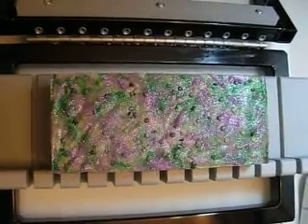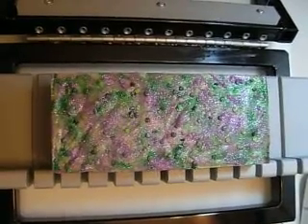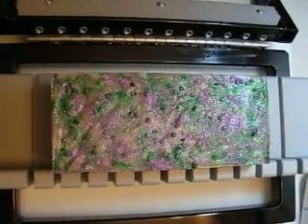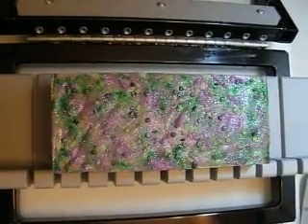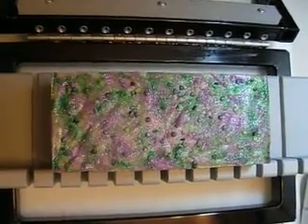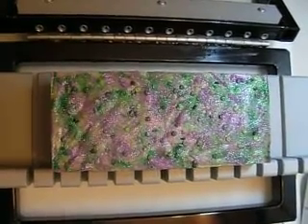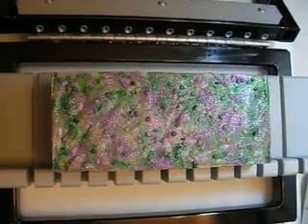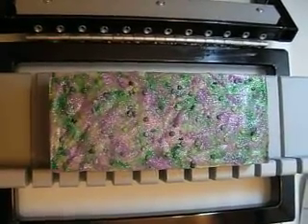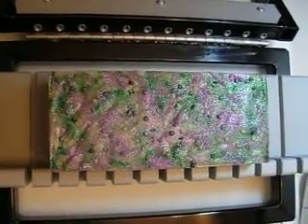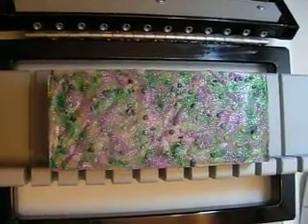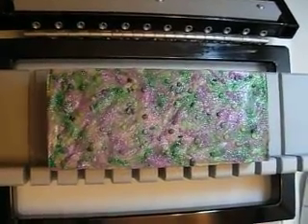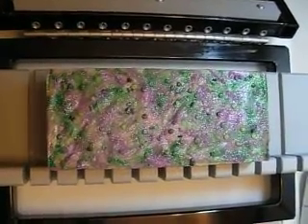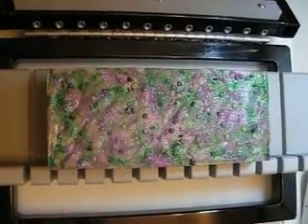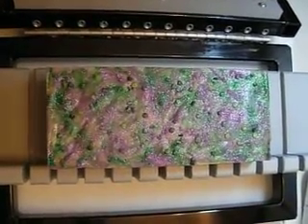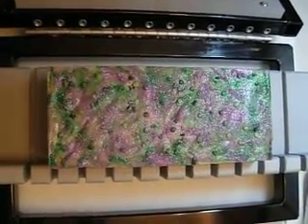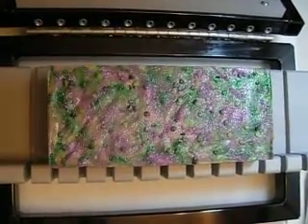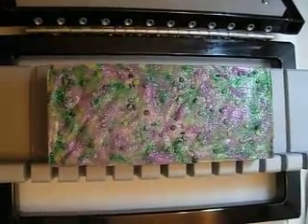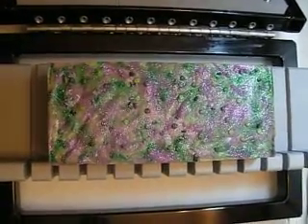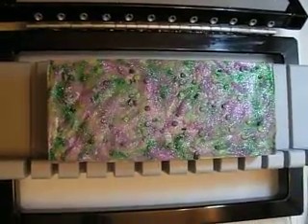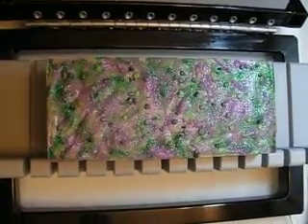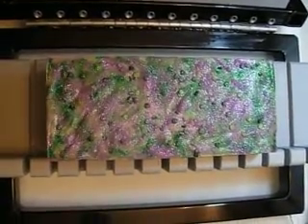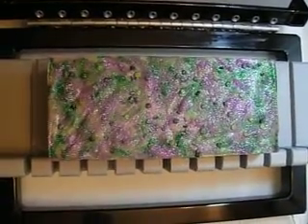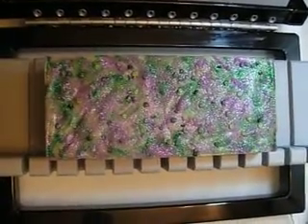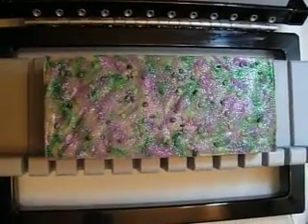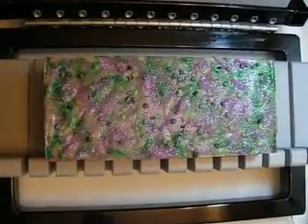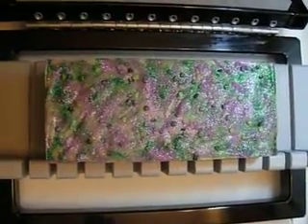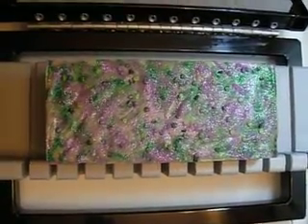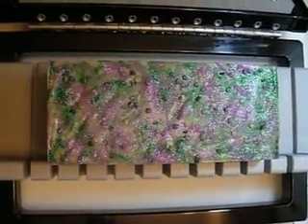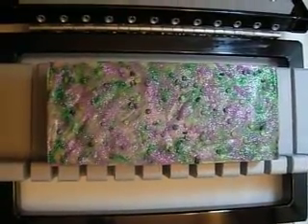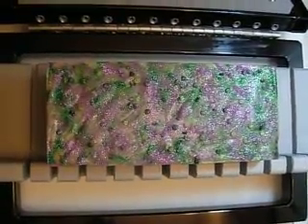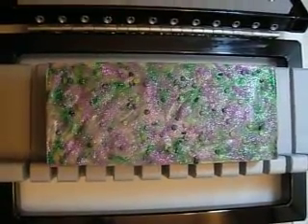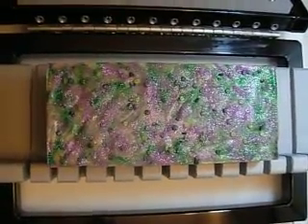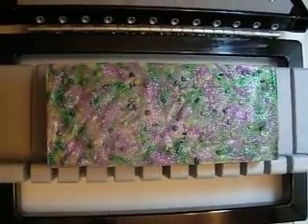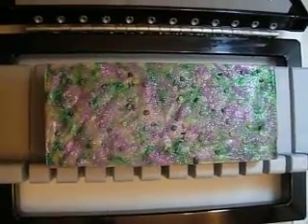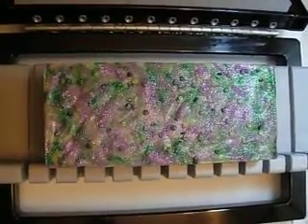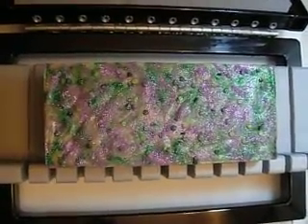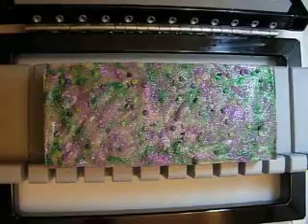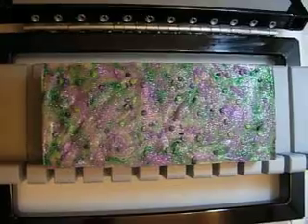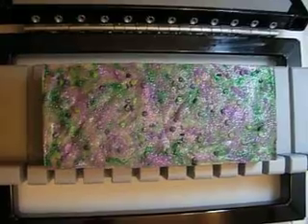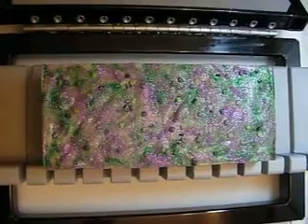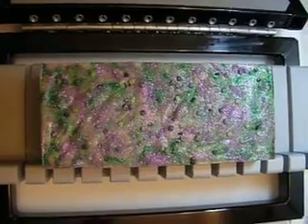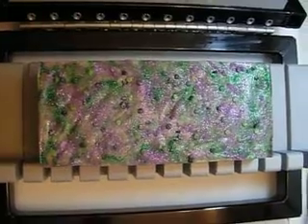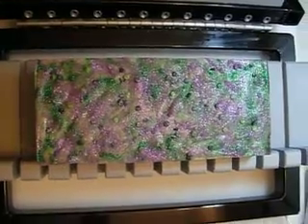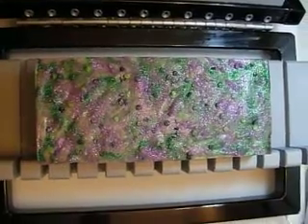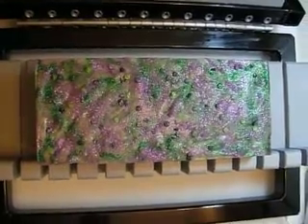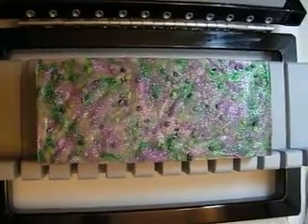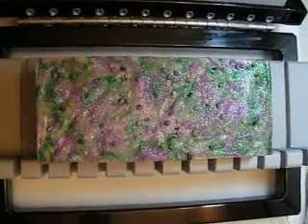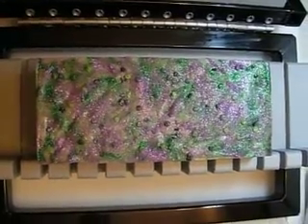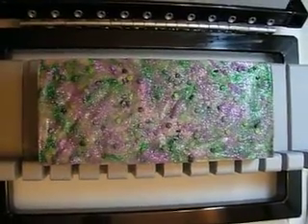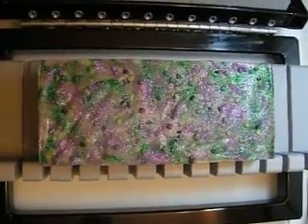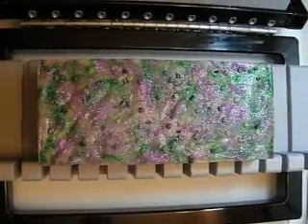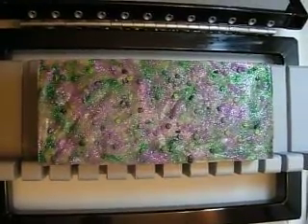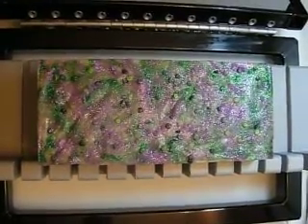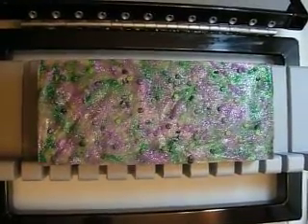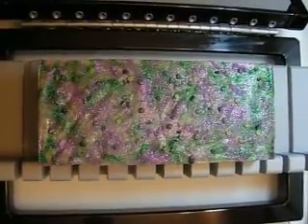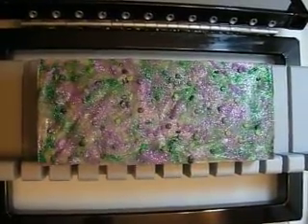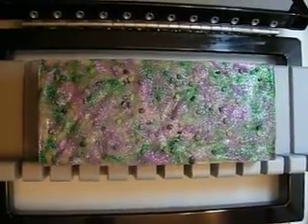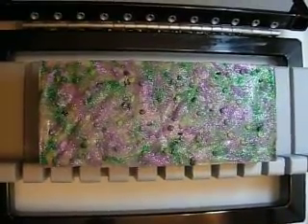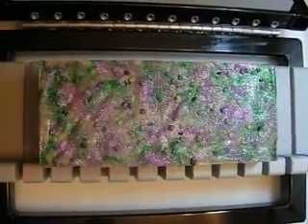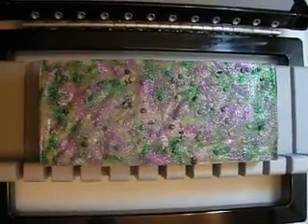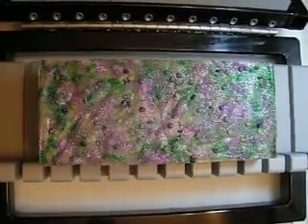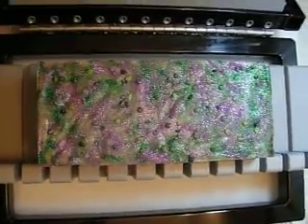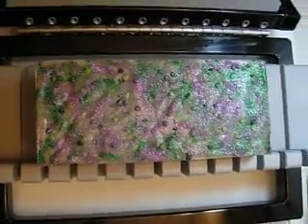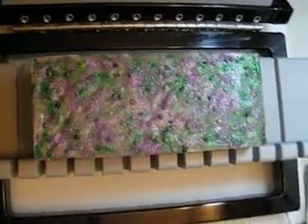Hello everyone, this is Mel with Body Care Boutique and I'm going to cut Blackberry Cucumber Melon Soap right now.